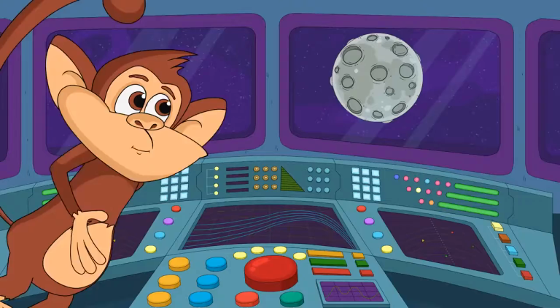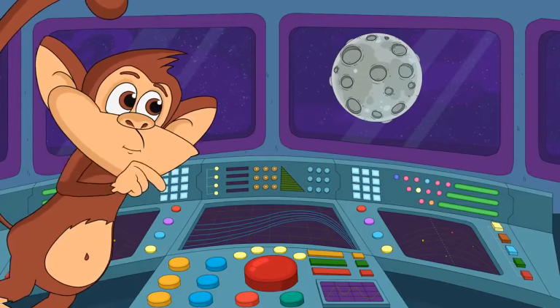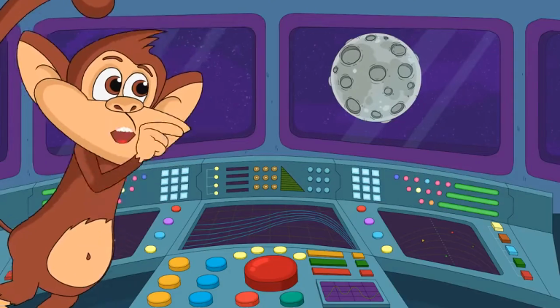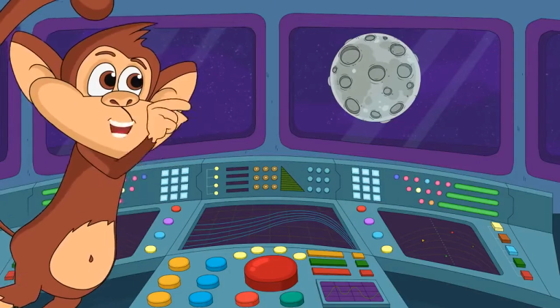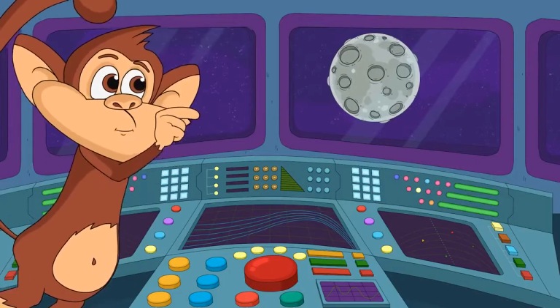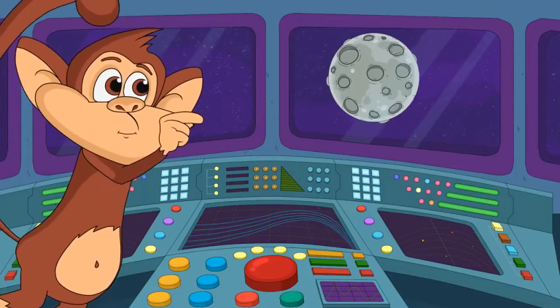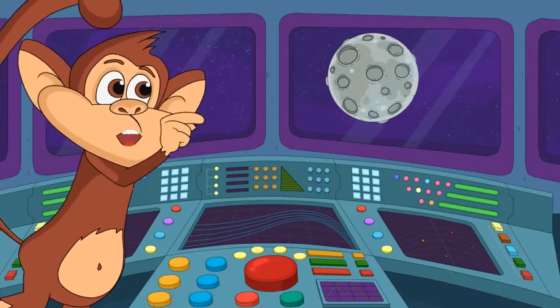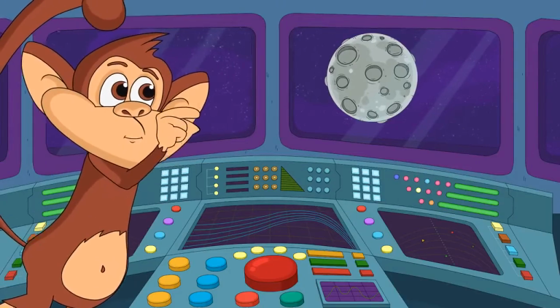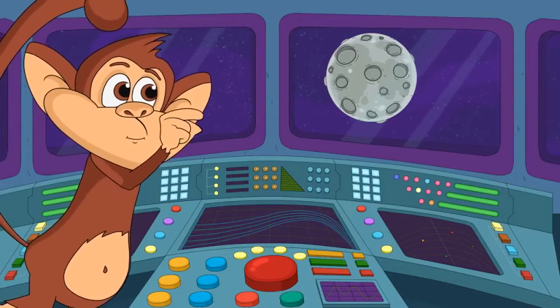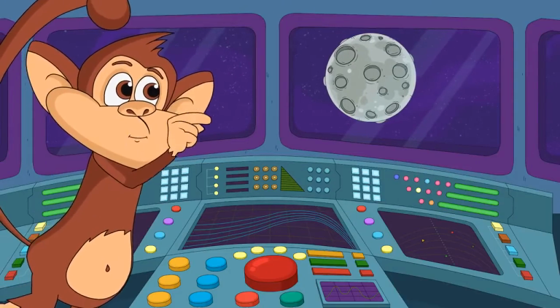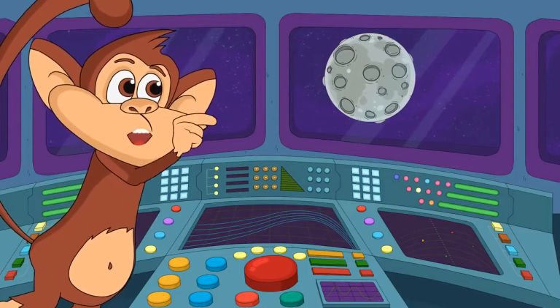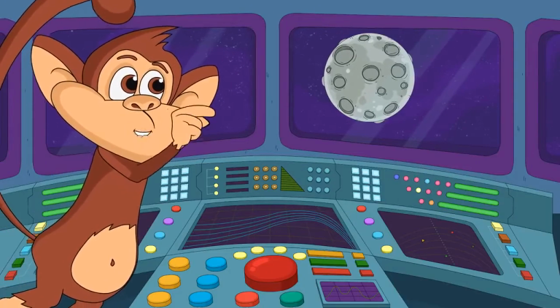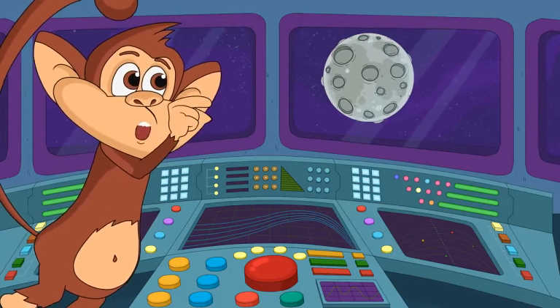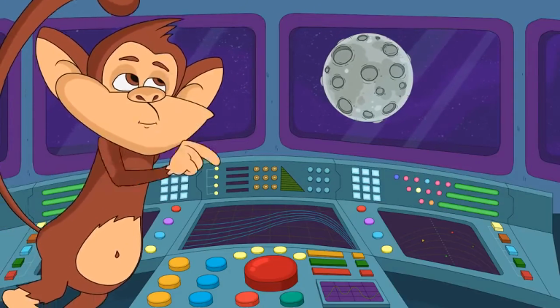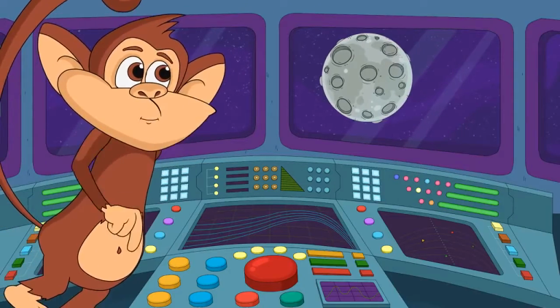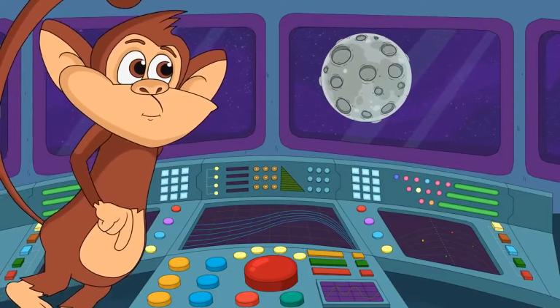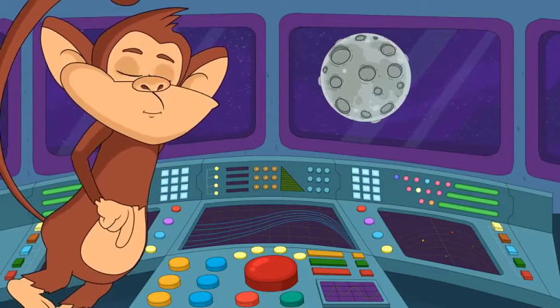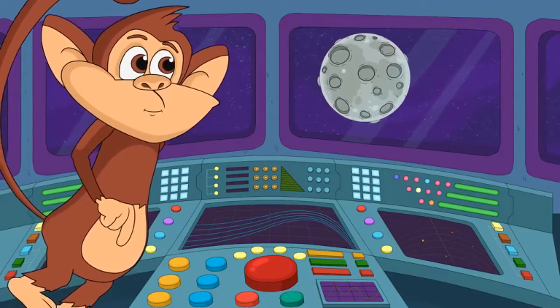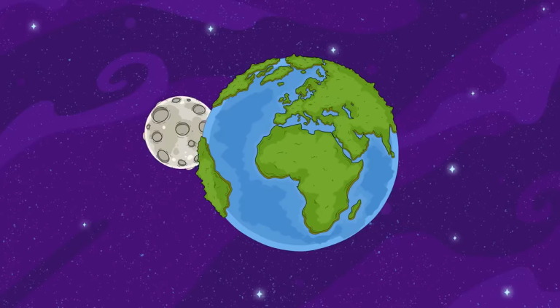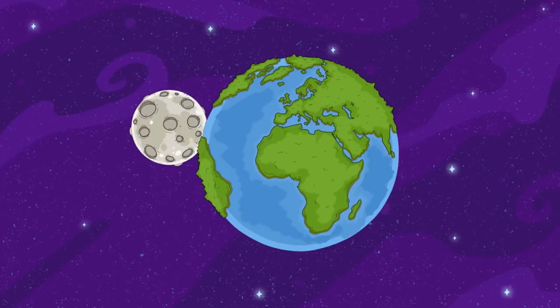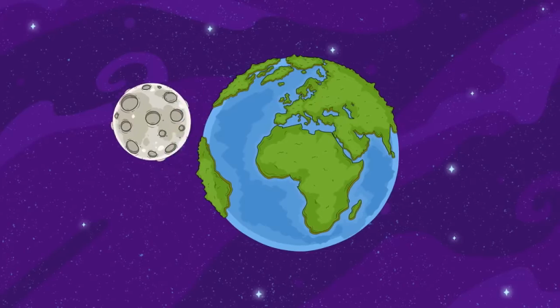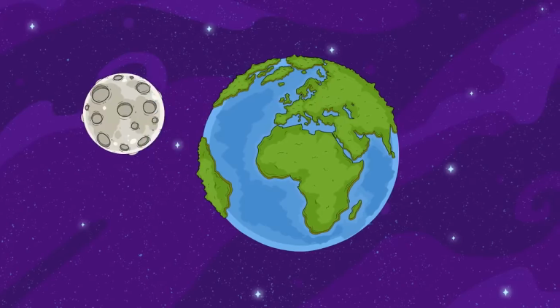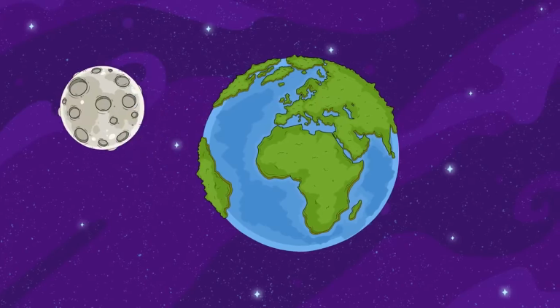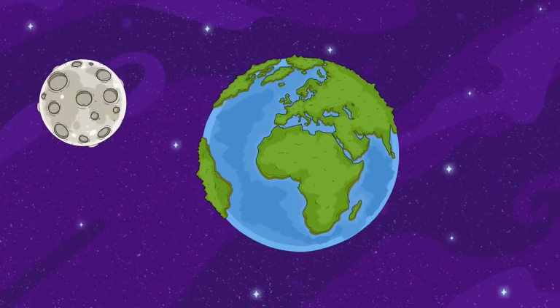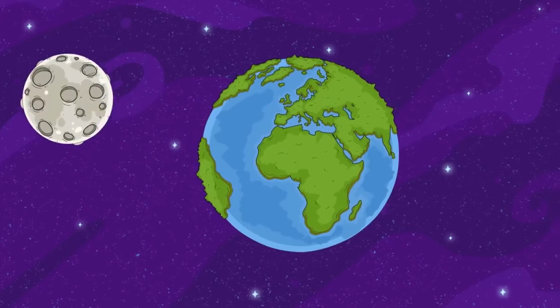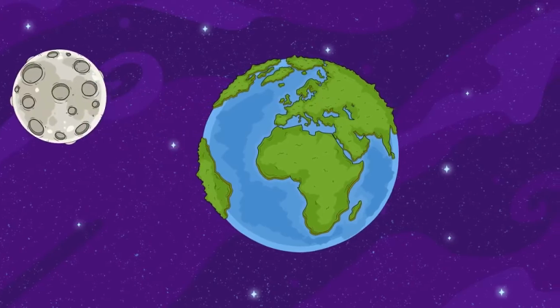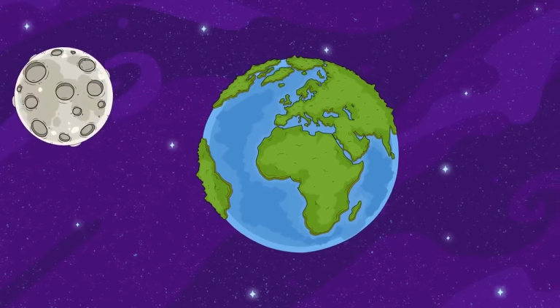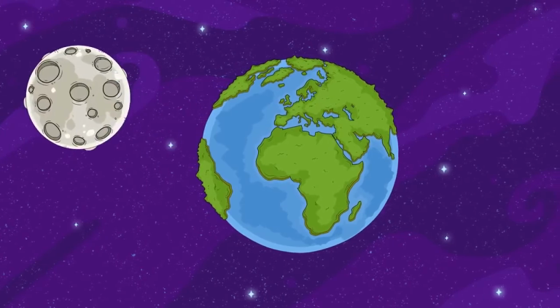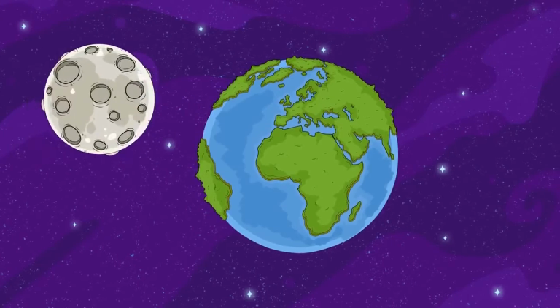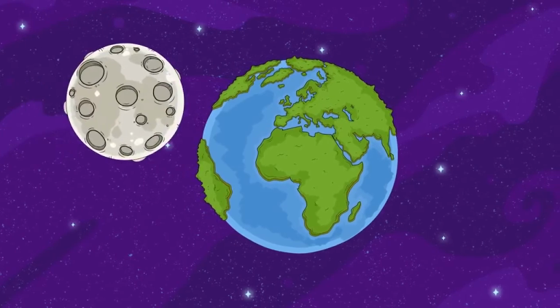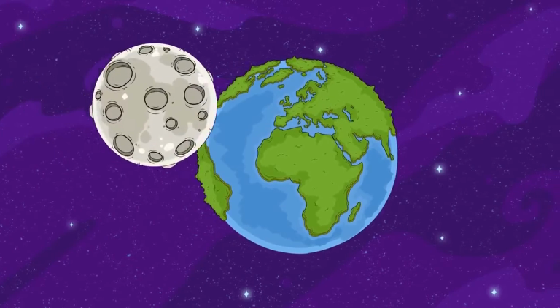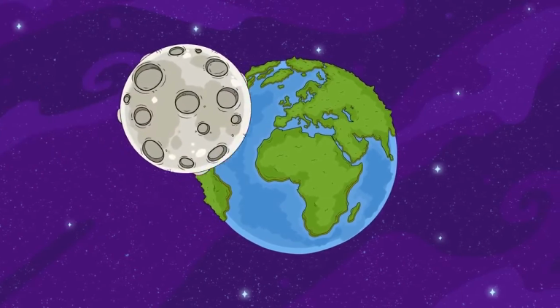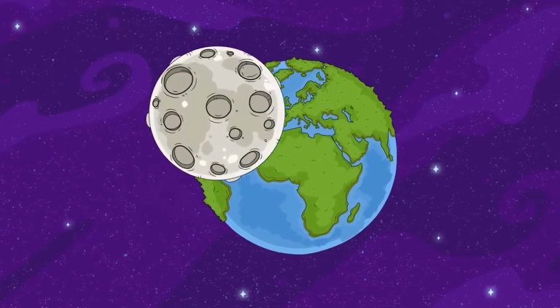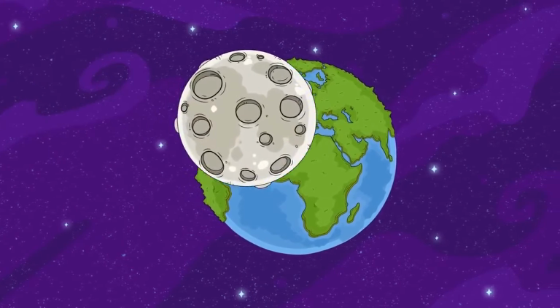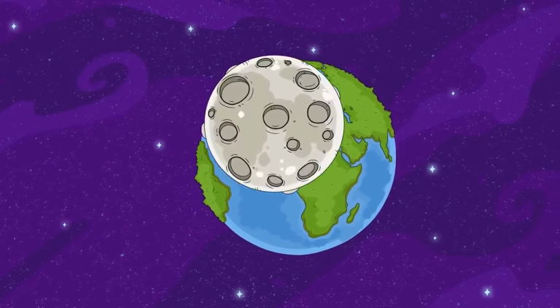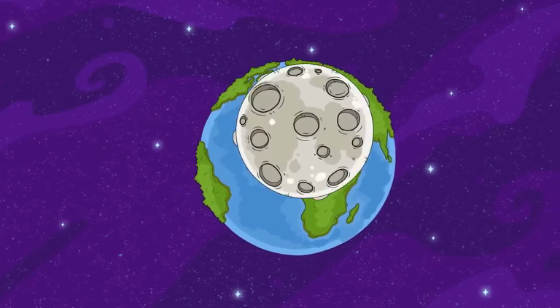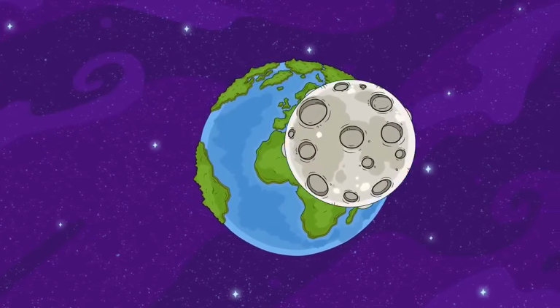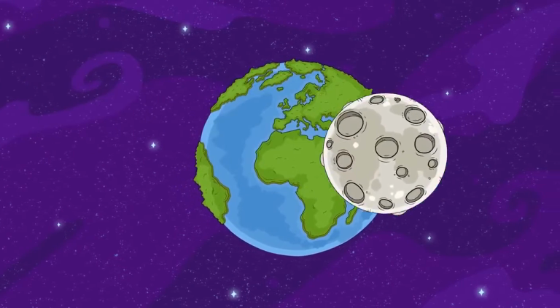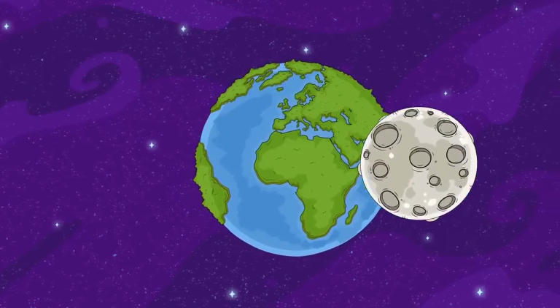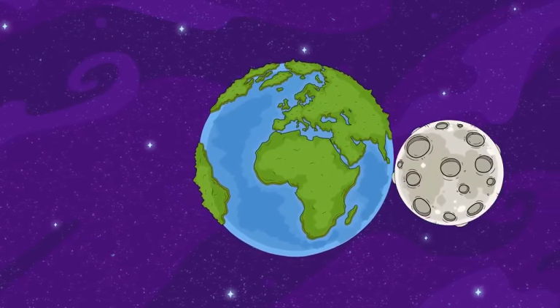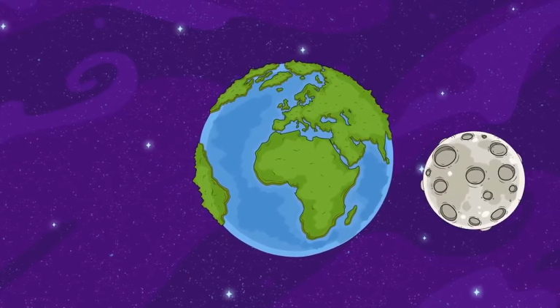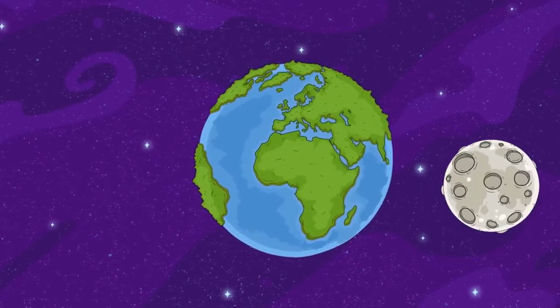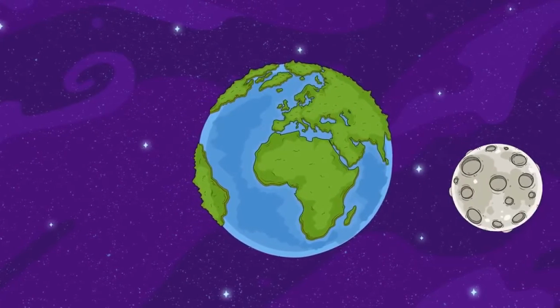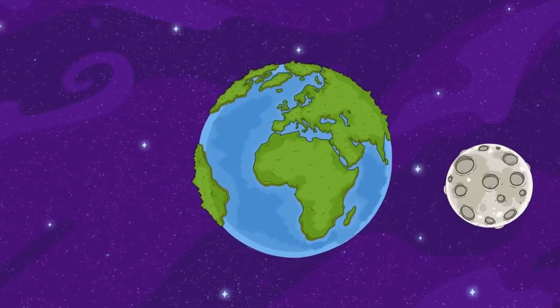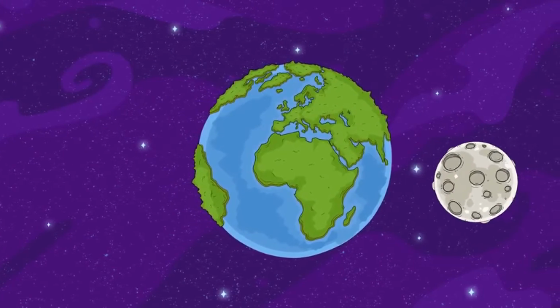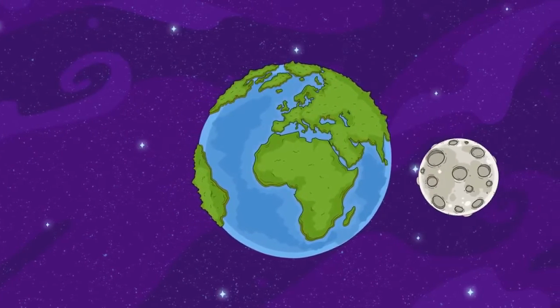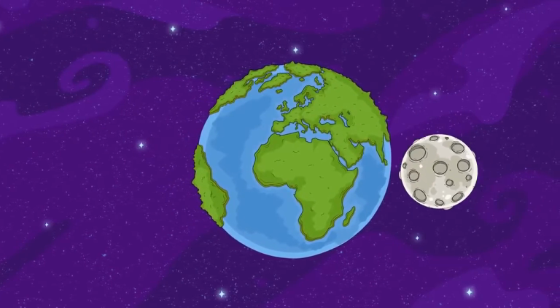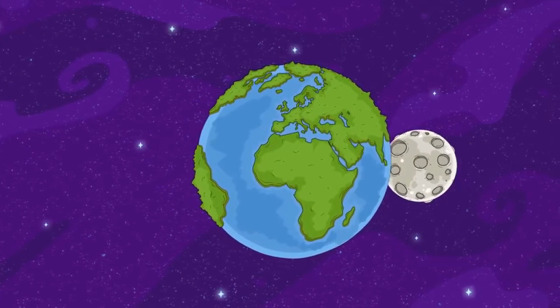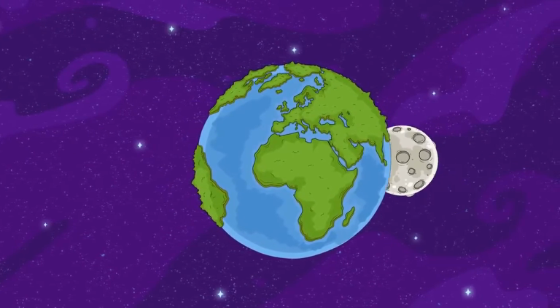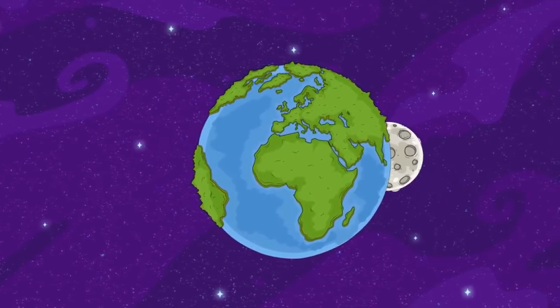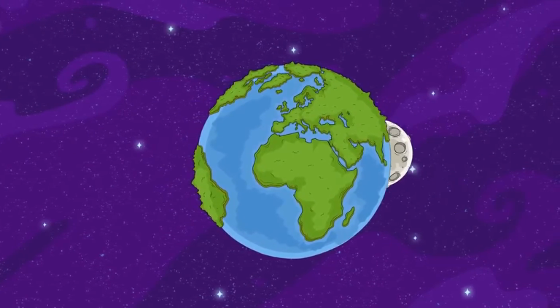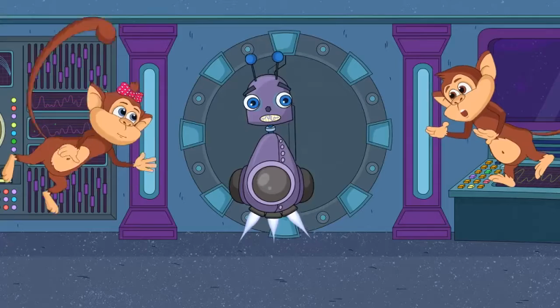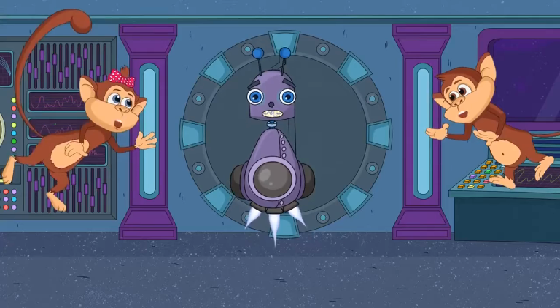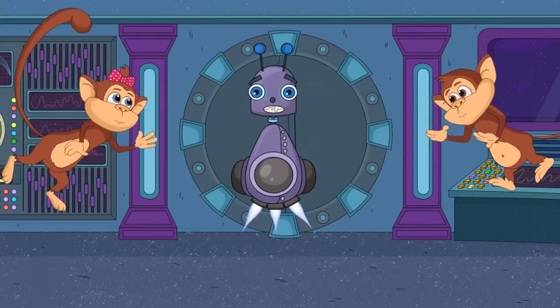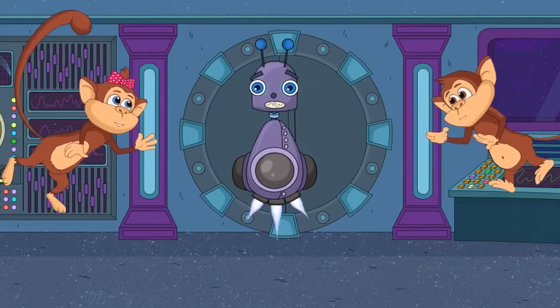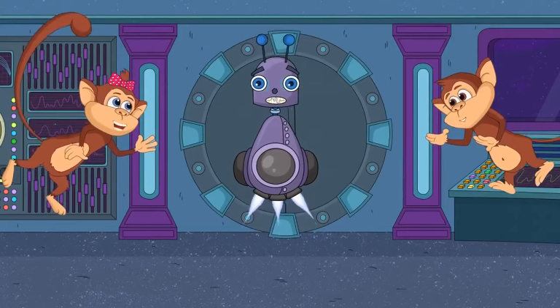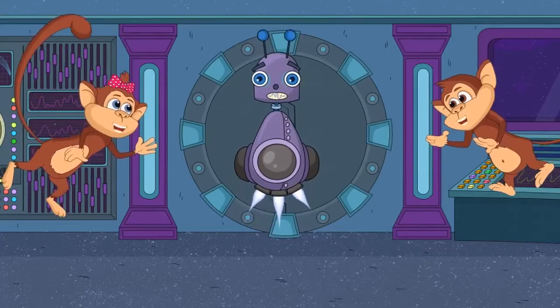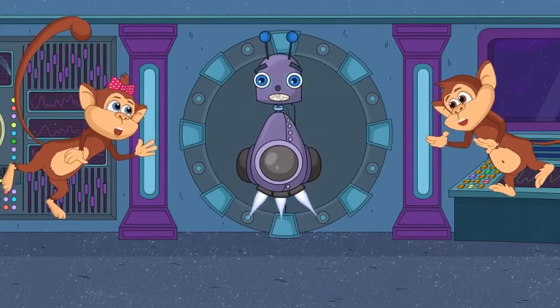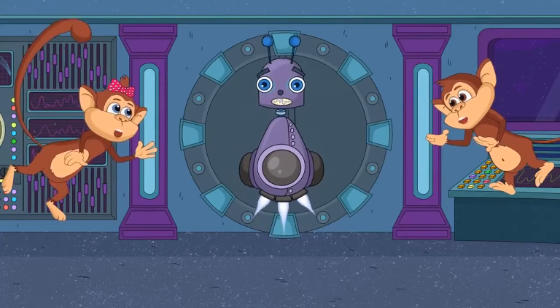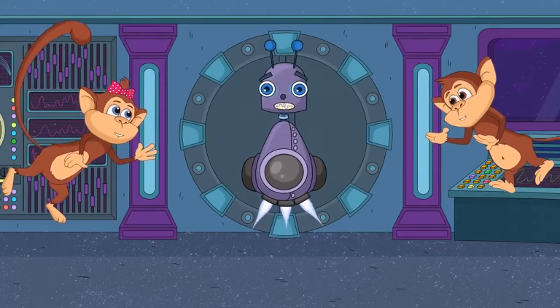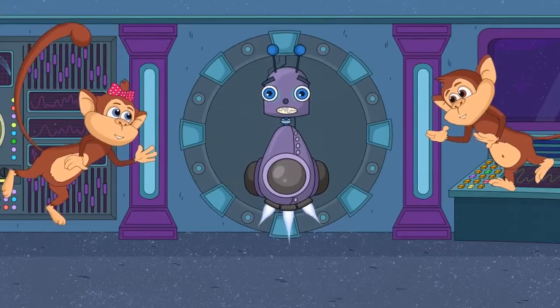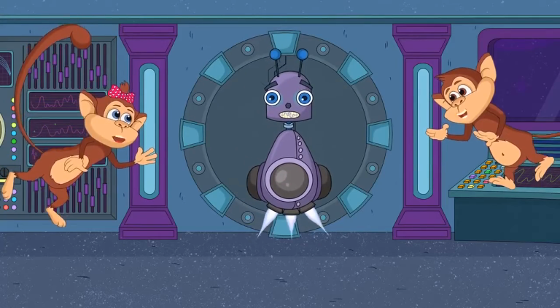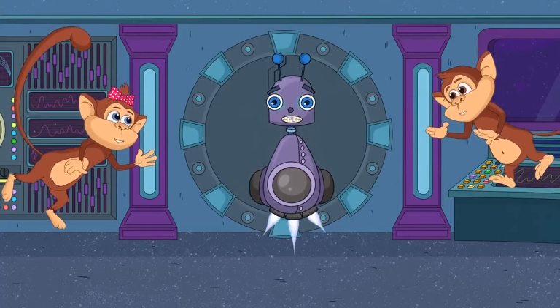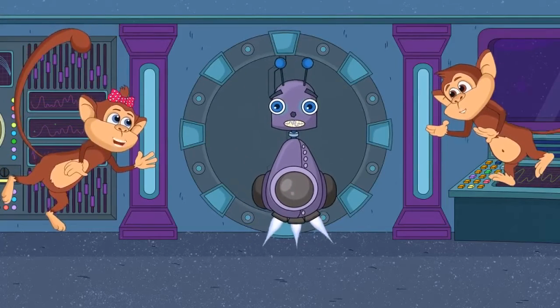And what is that? The Moon is the Earth's satellite that goes around the globe. Wow, so cool!